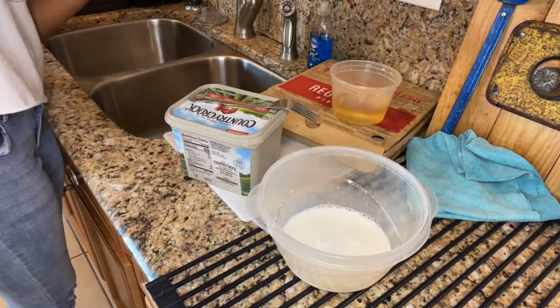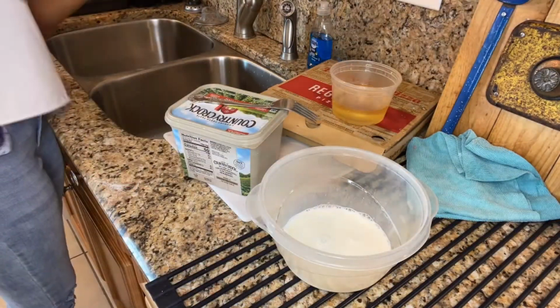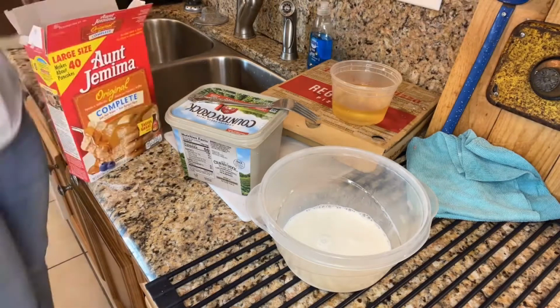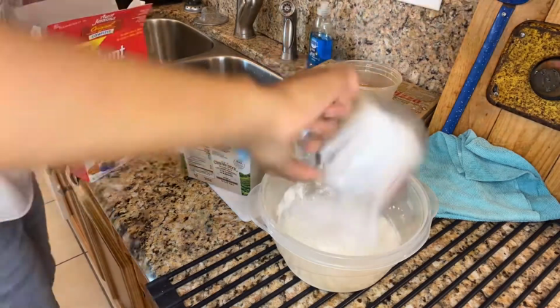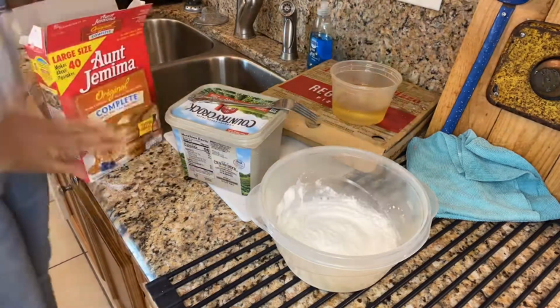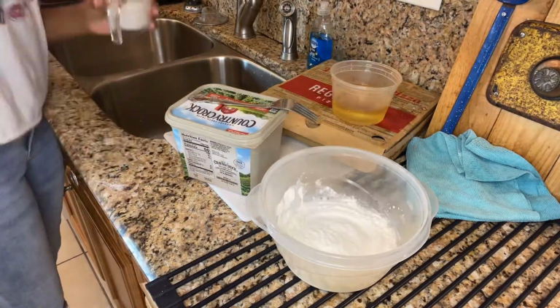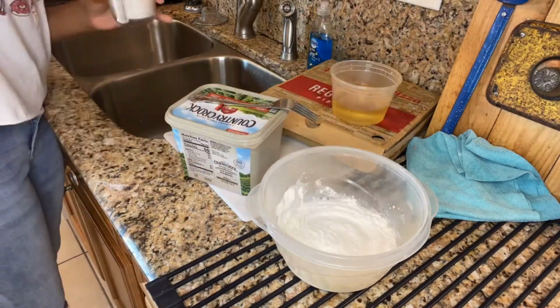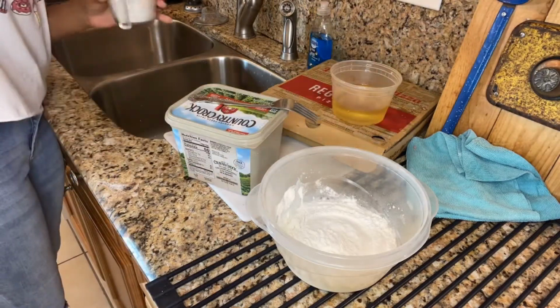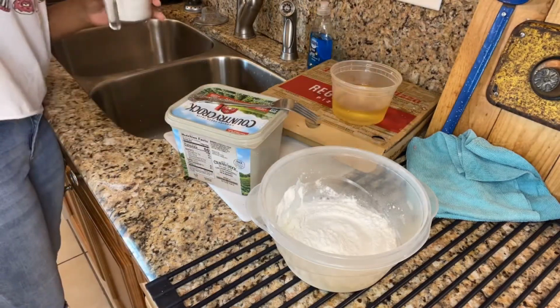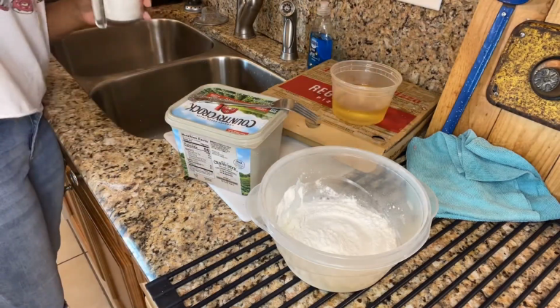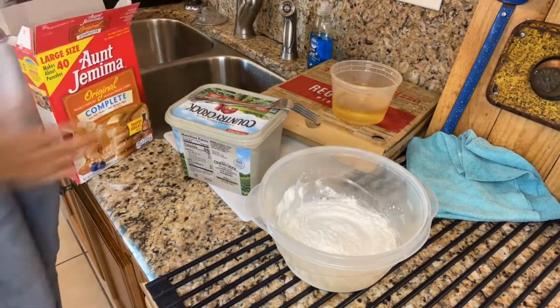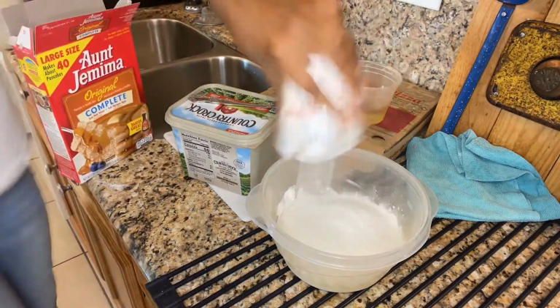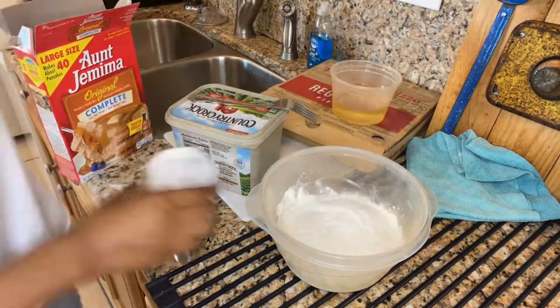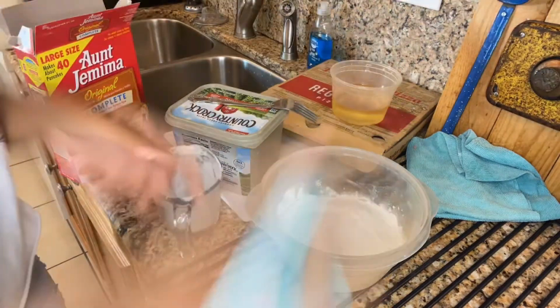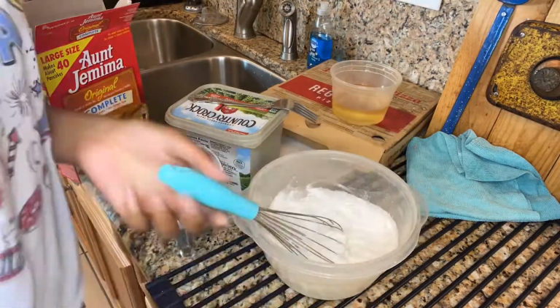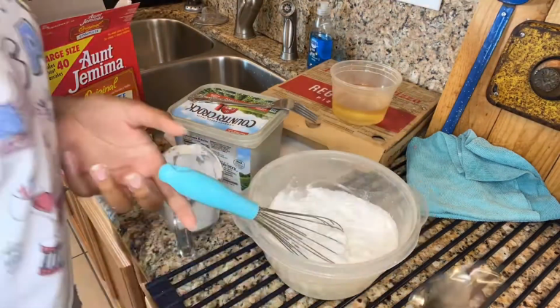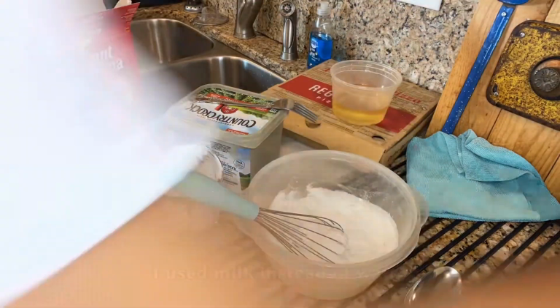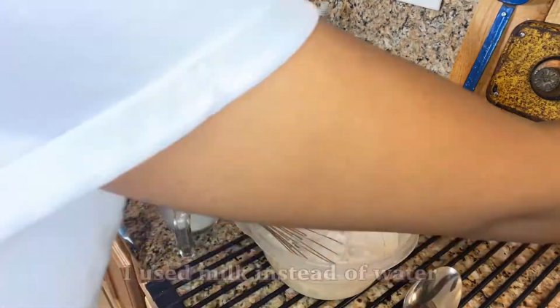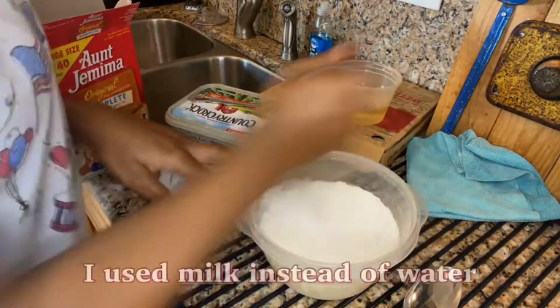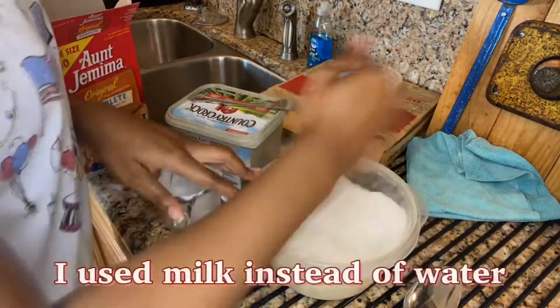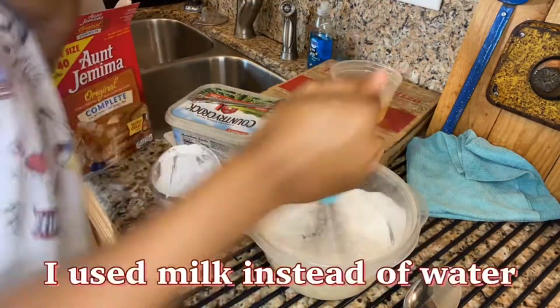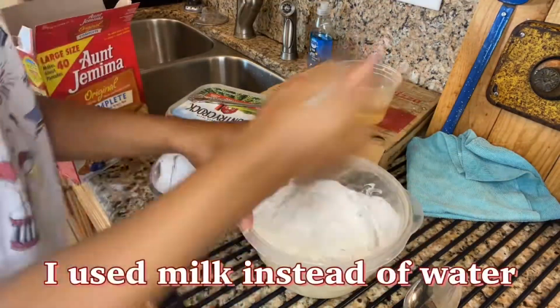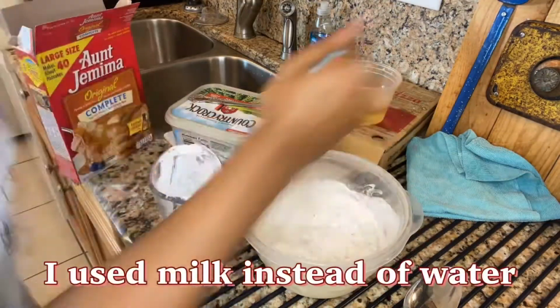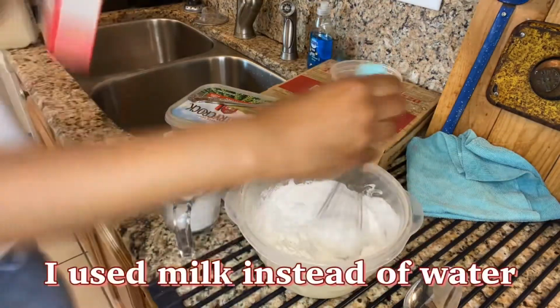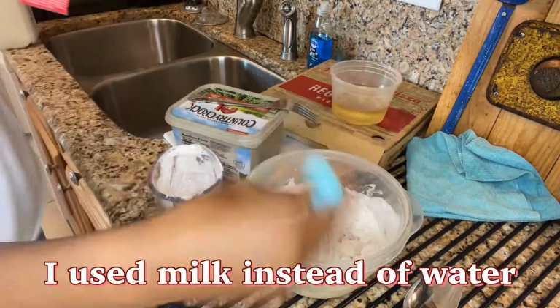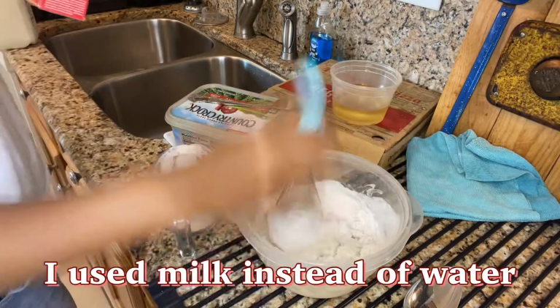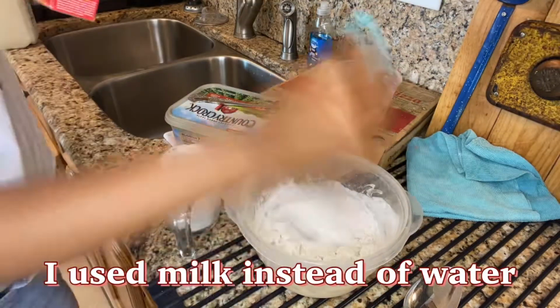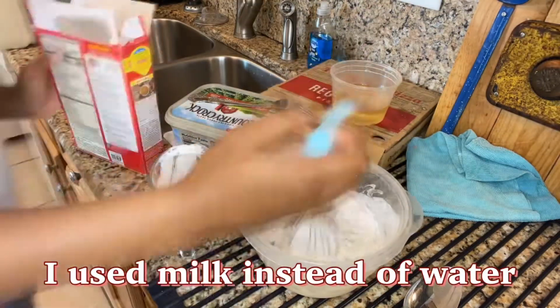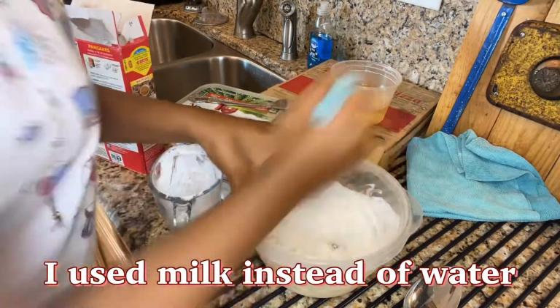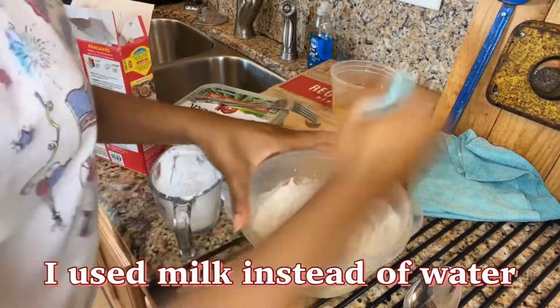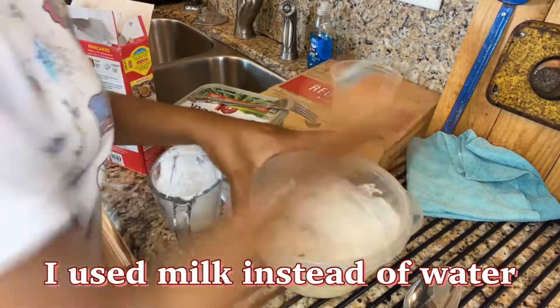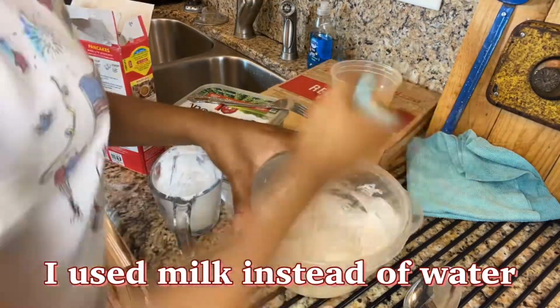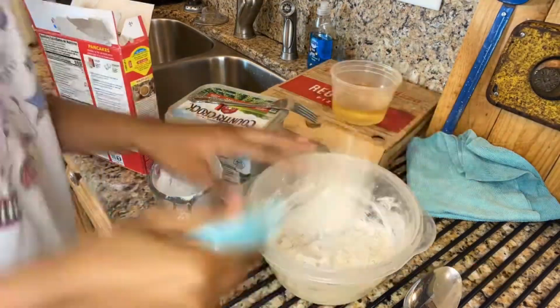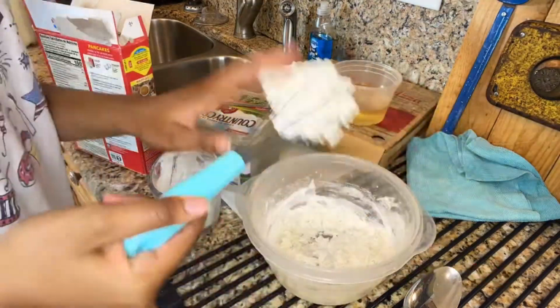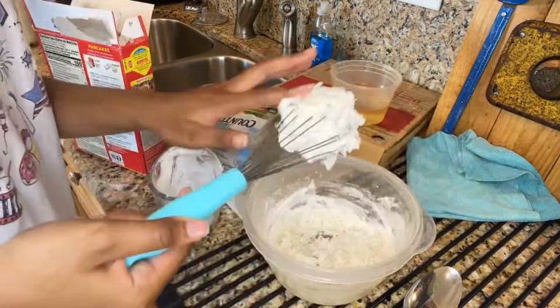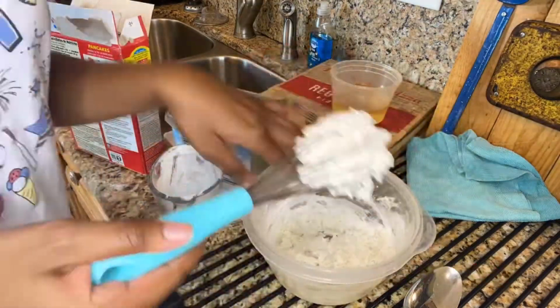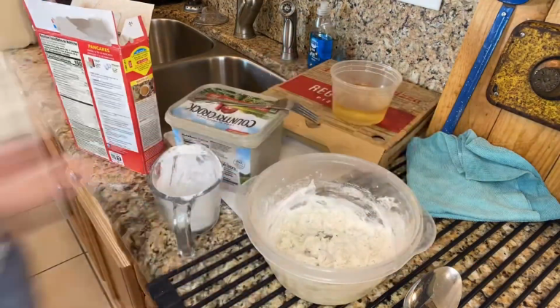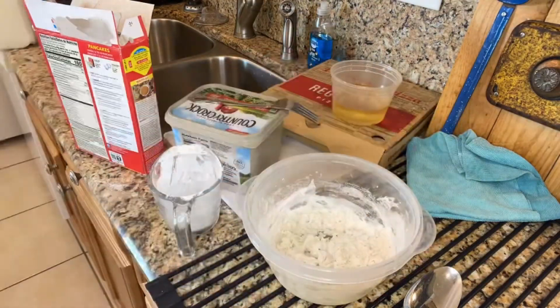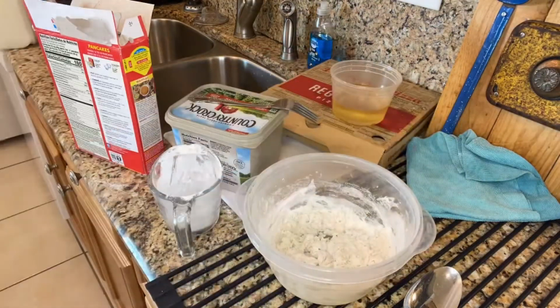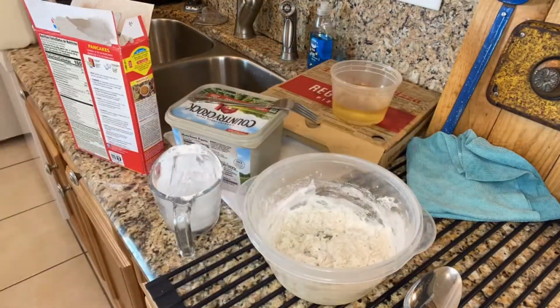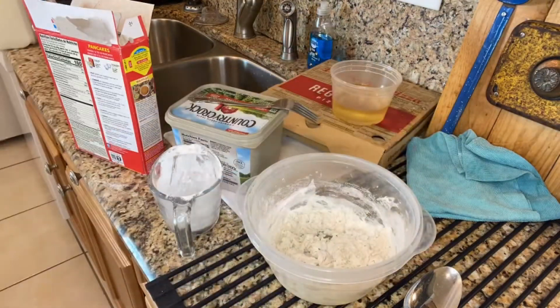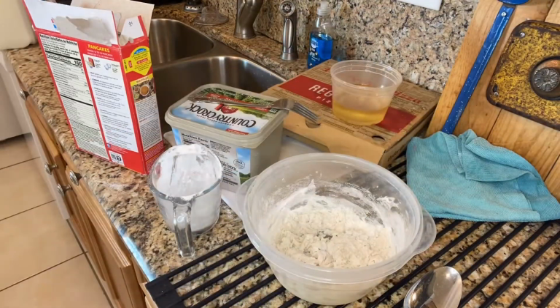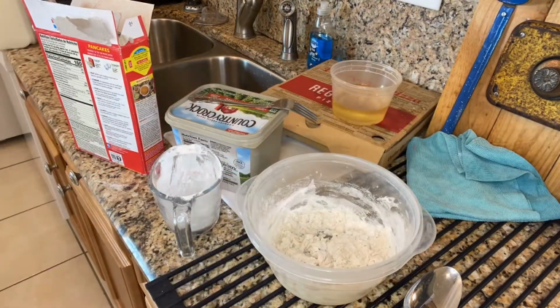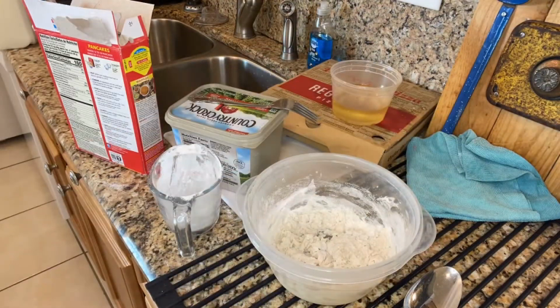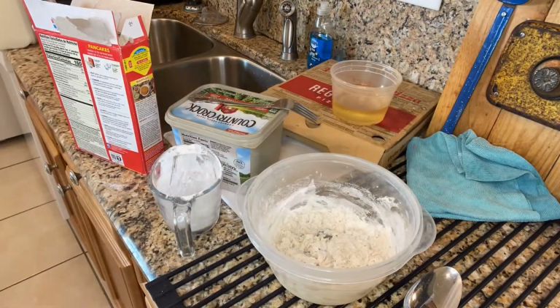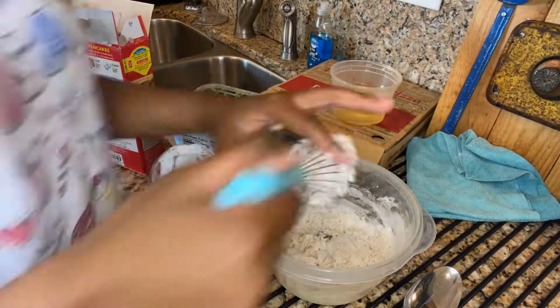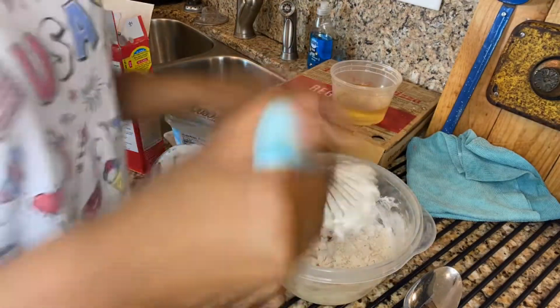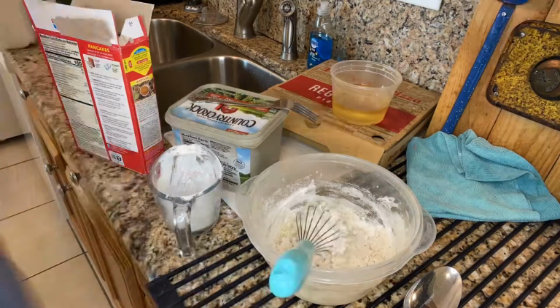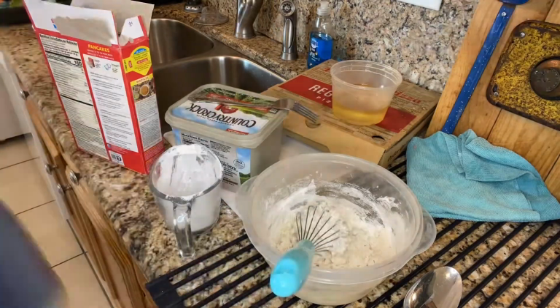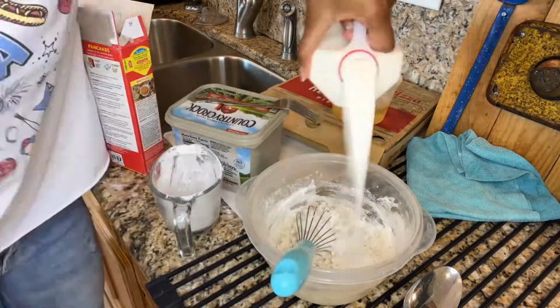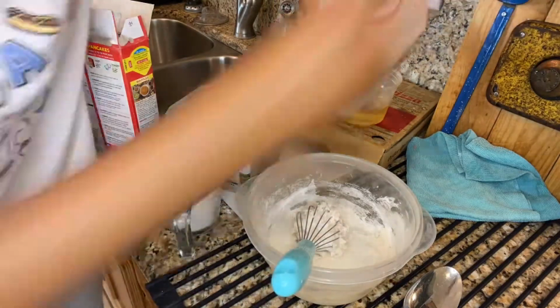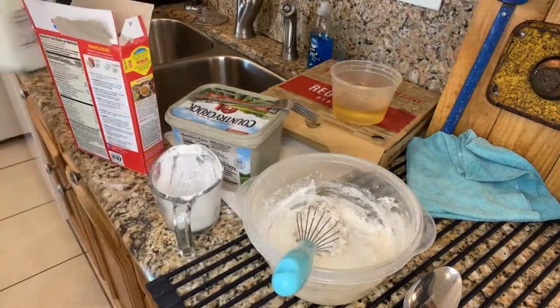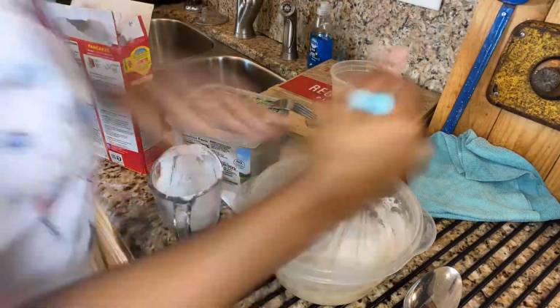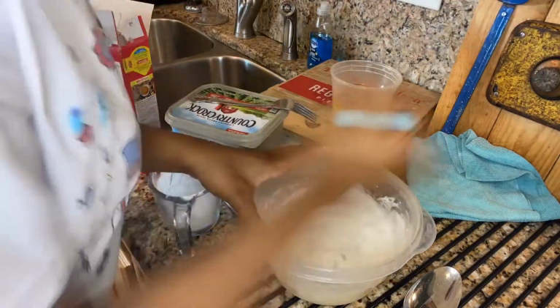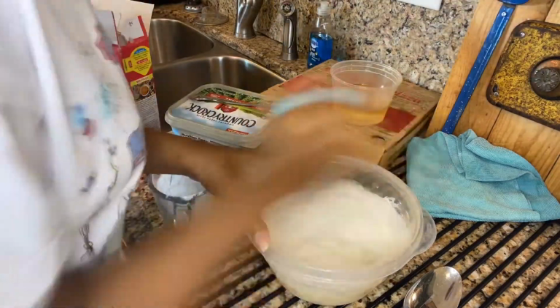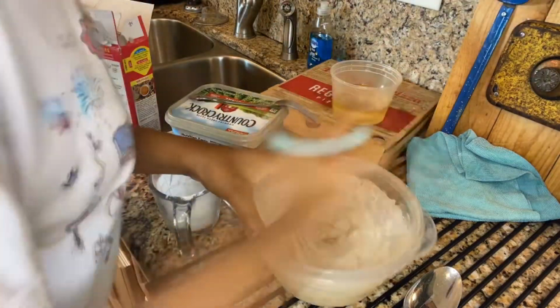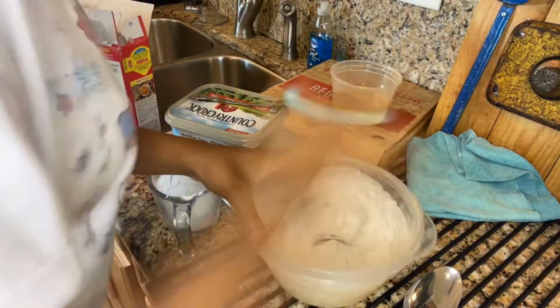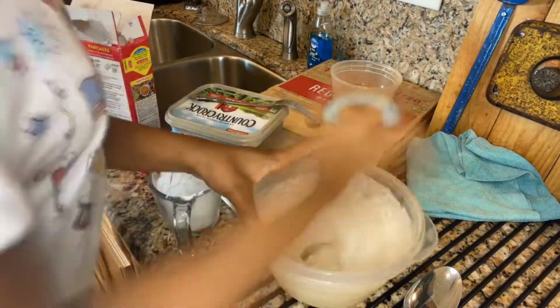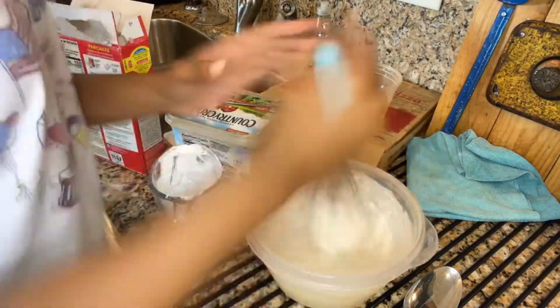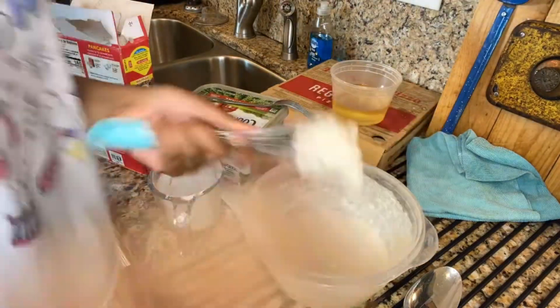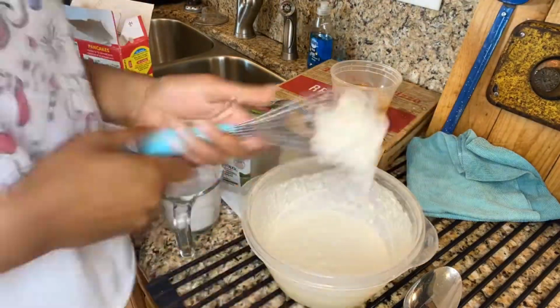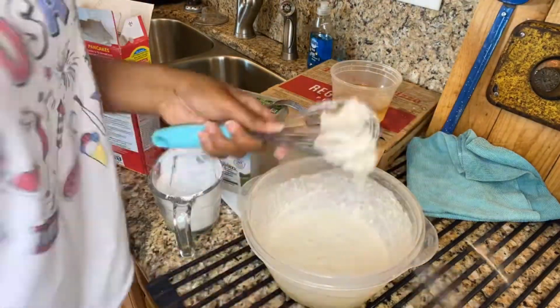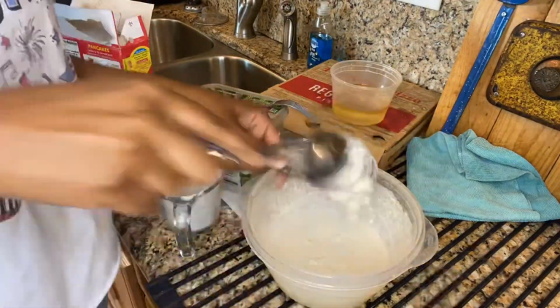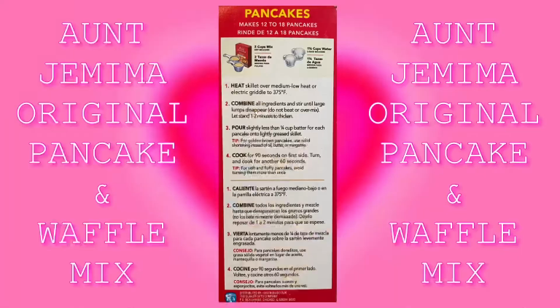So the first thing I'm gonna be doing is making mini pancakes. All I do is just follow the directions on a box, so I'll put that on the screen.